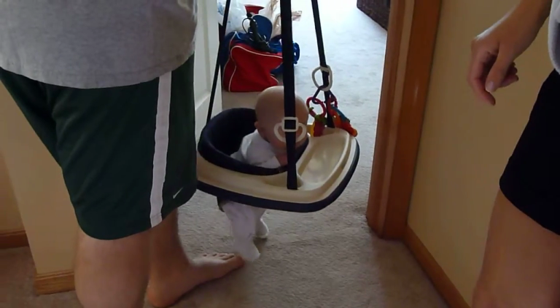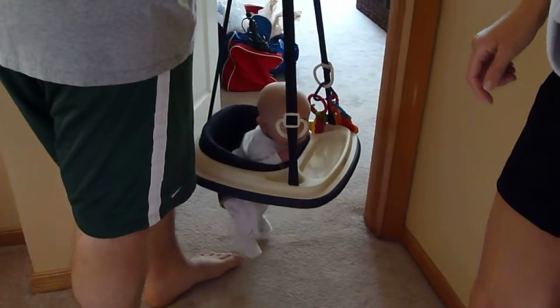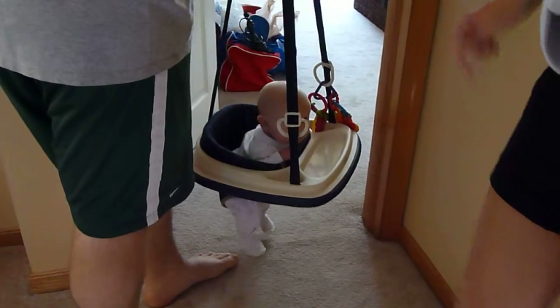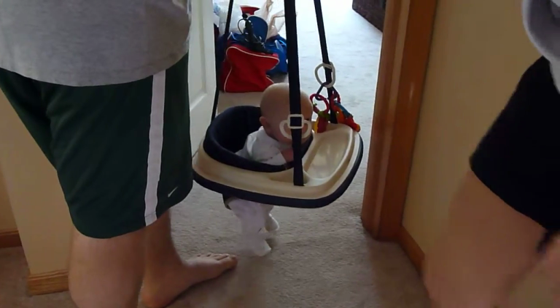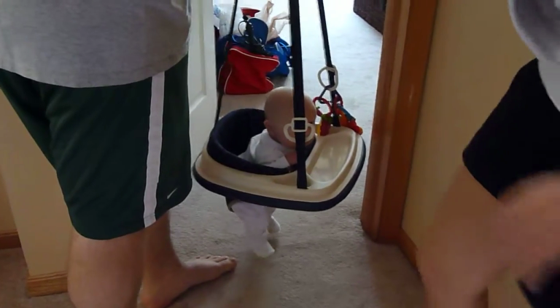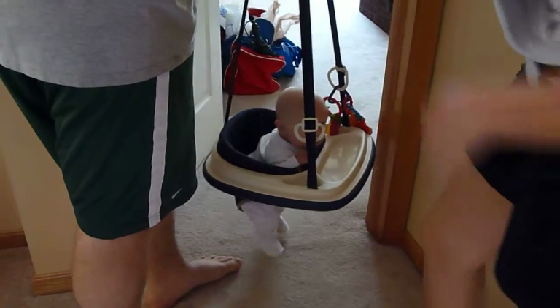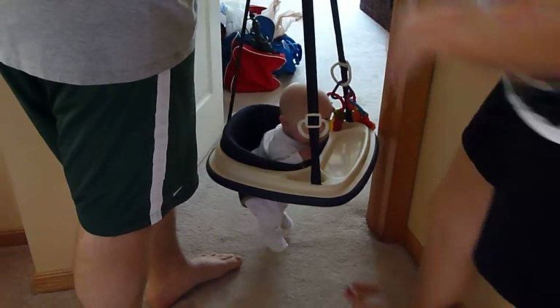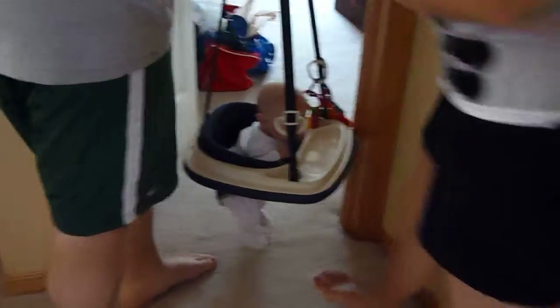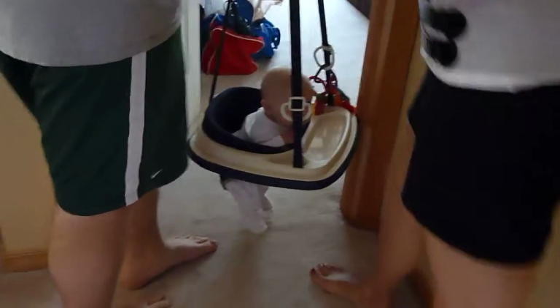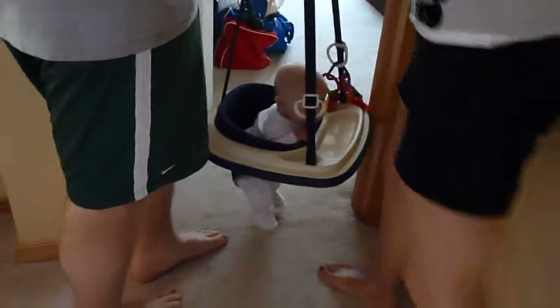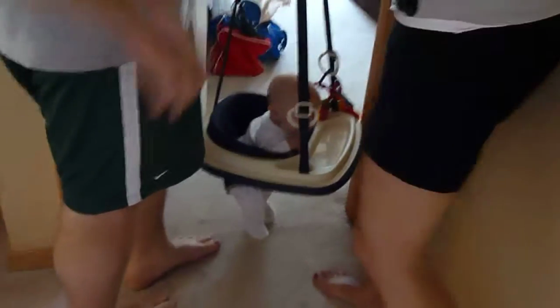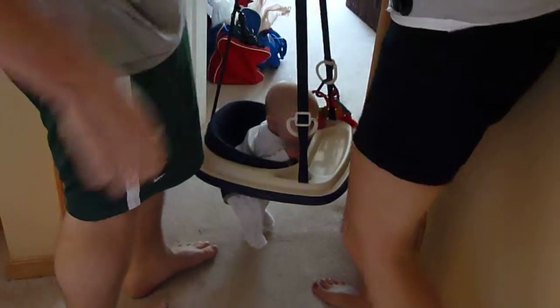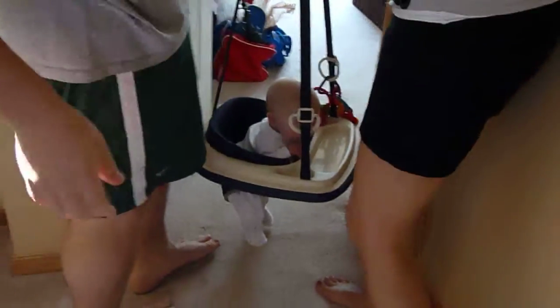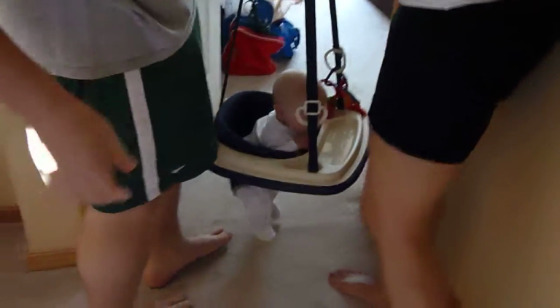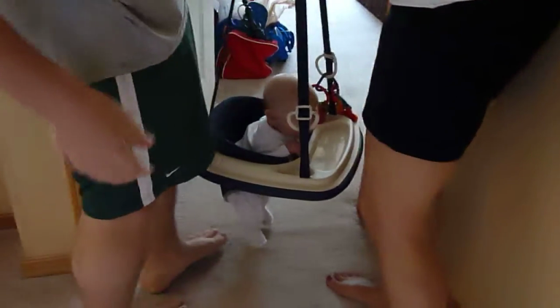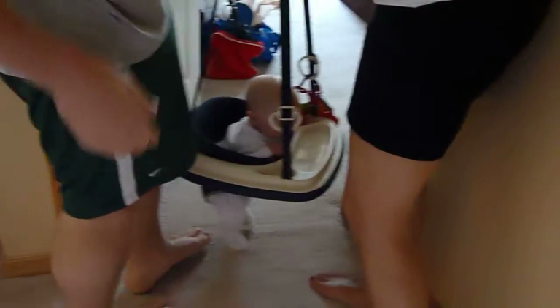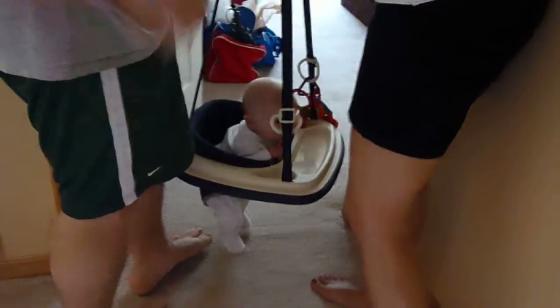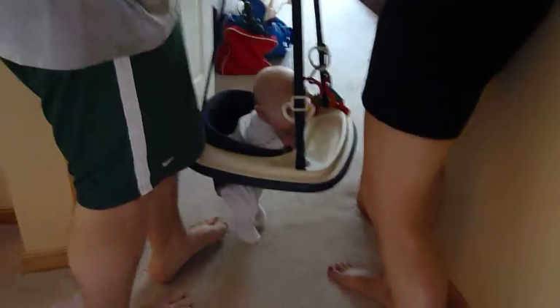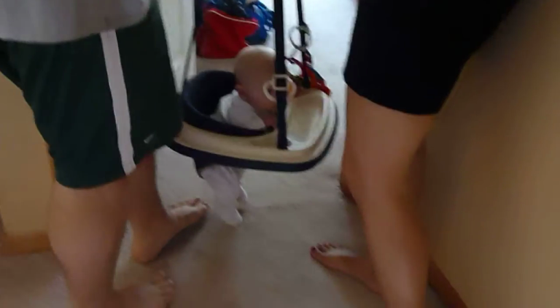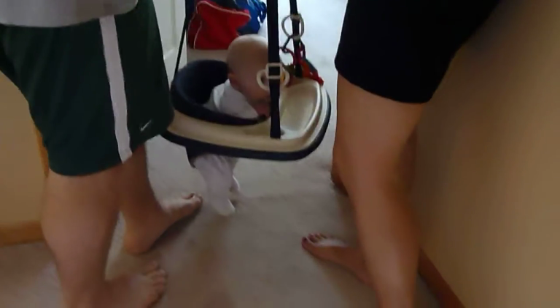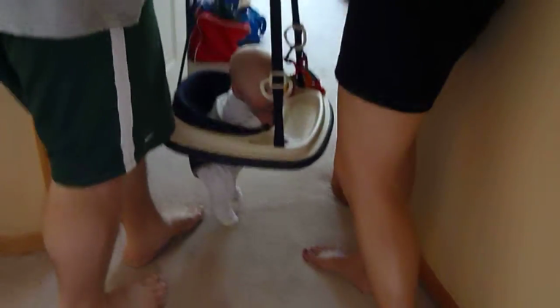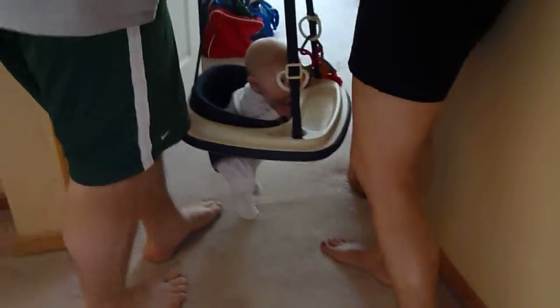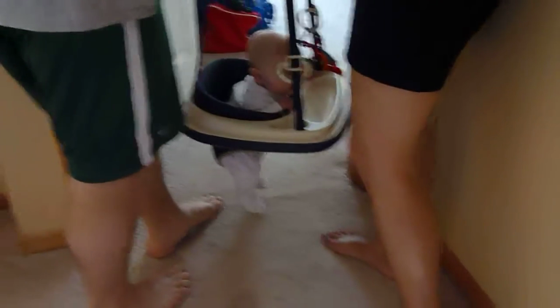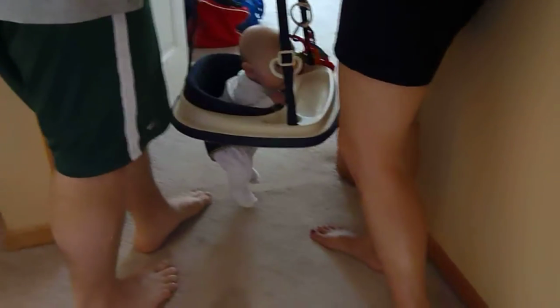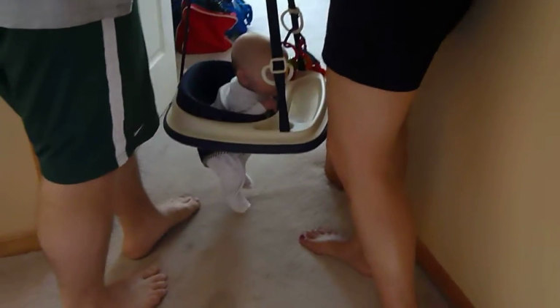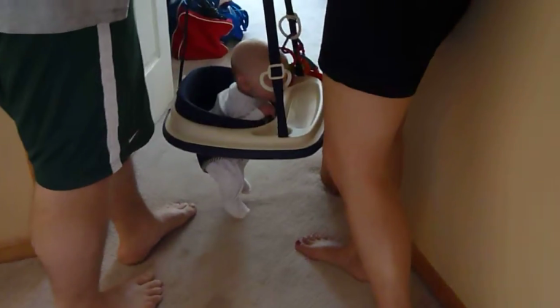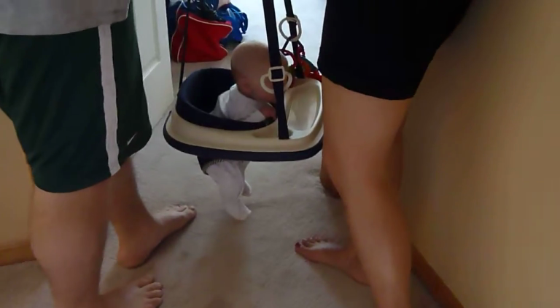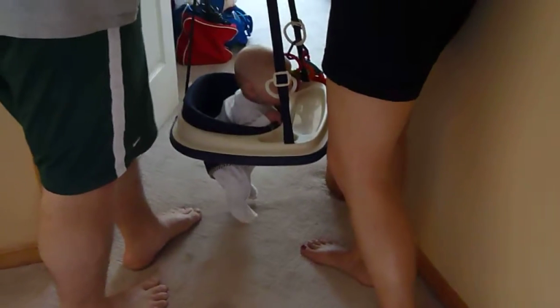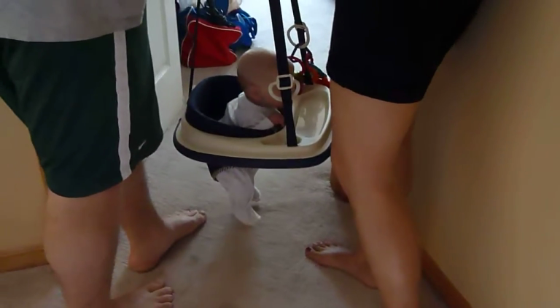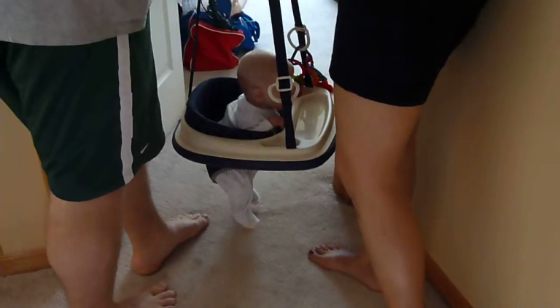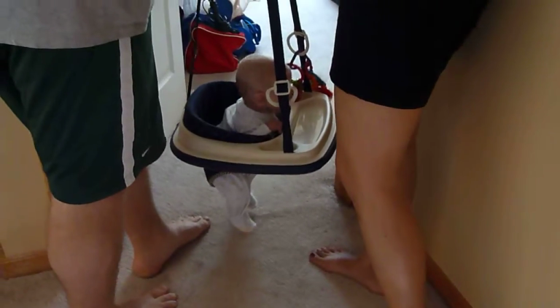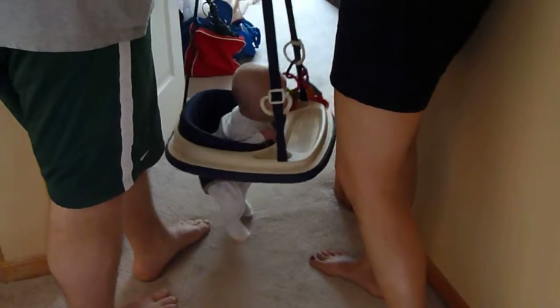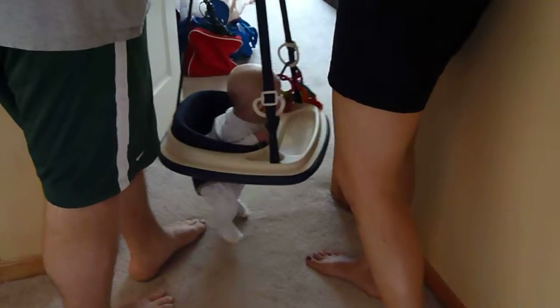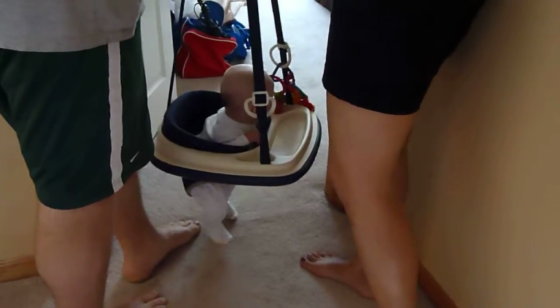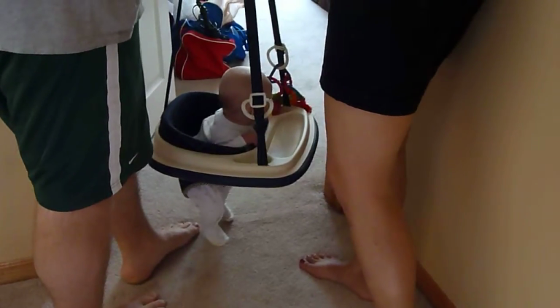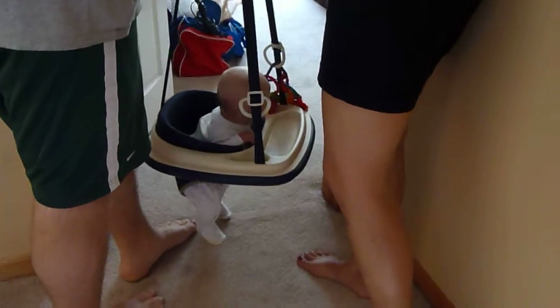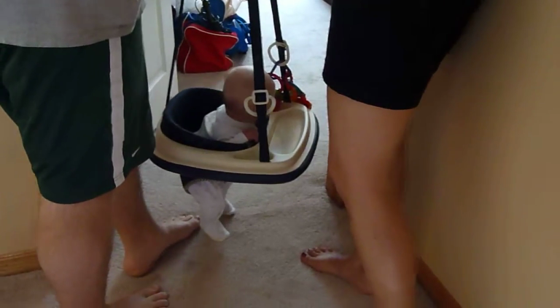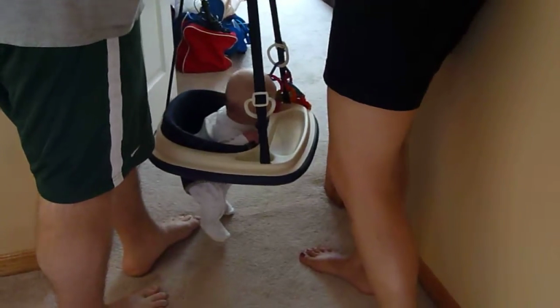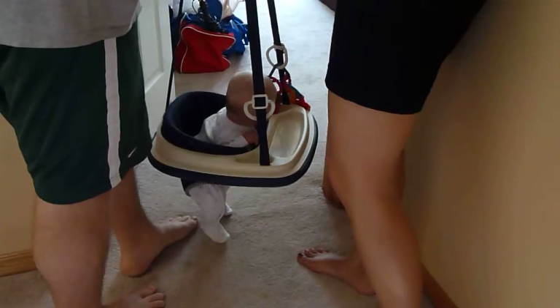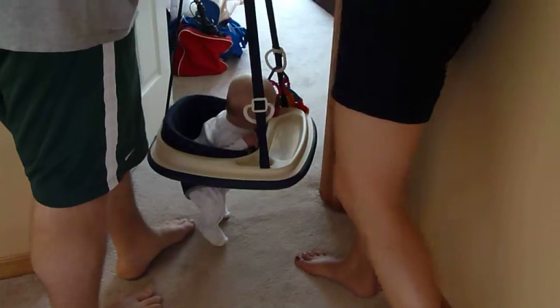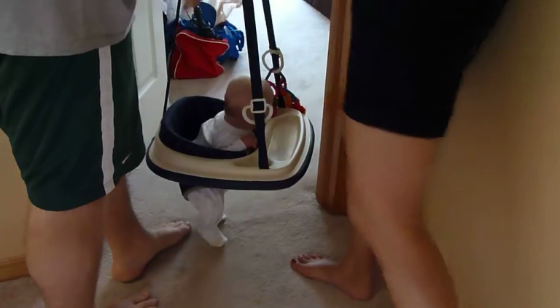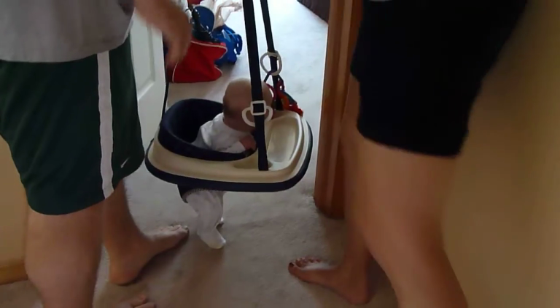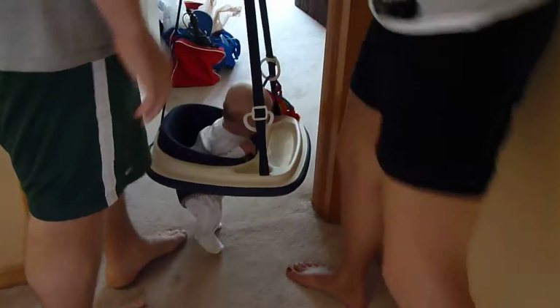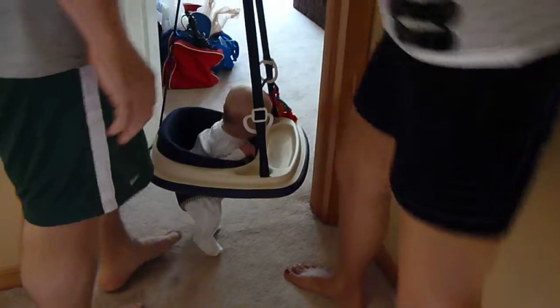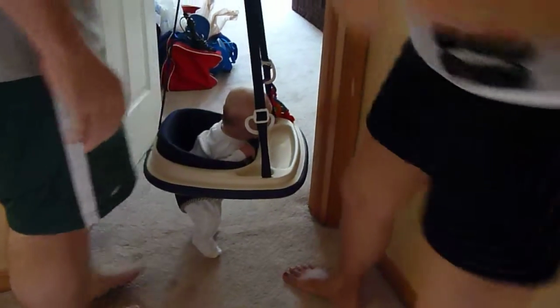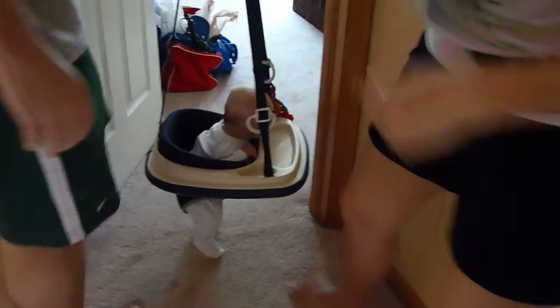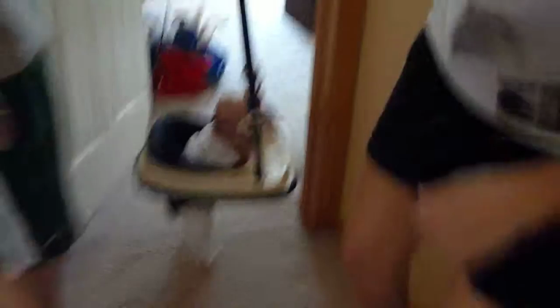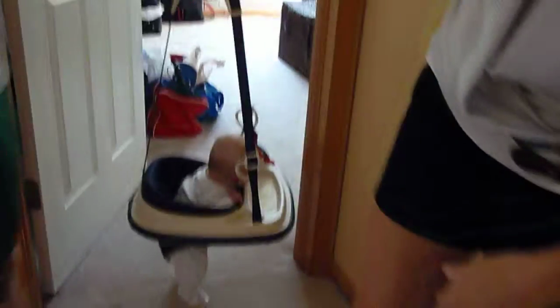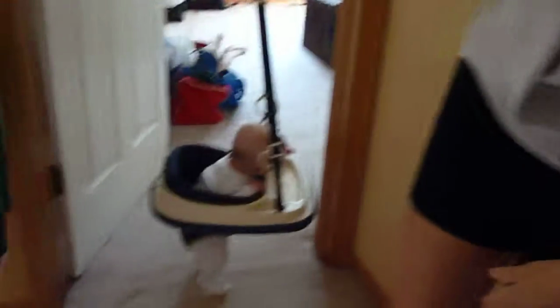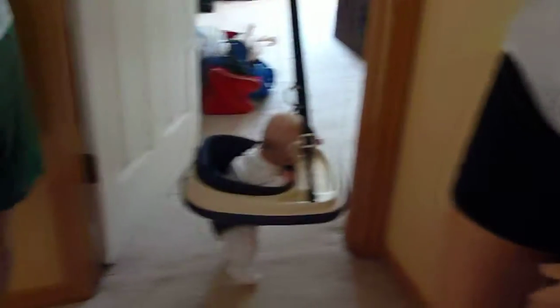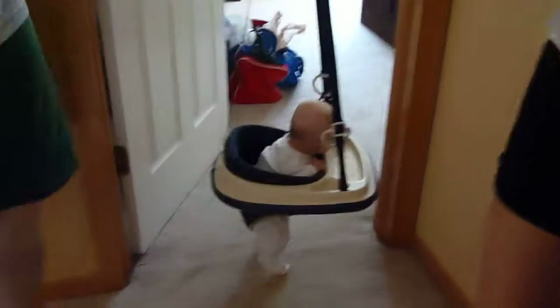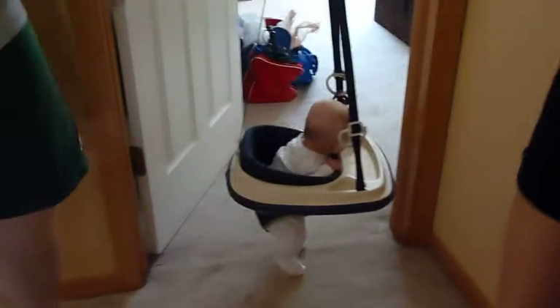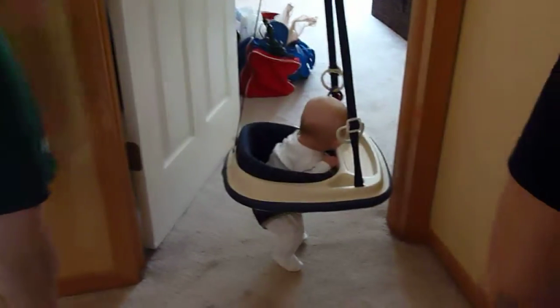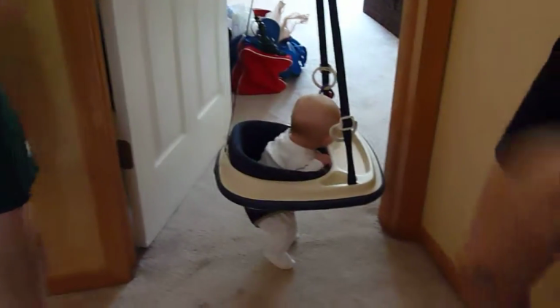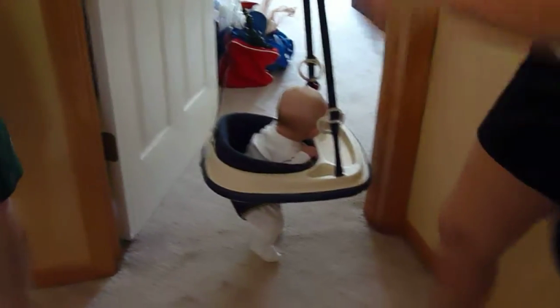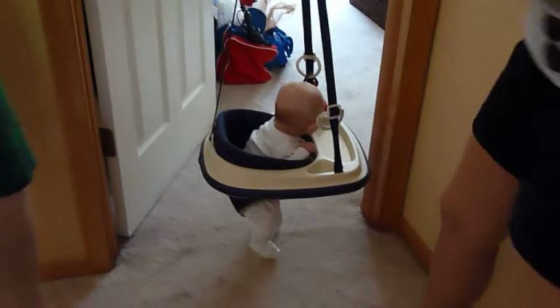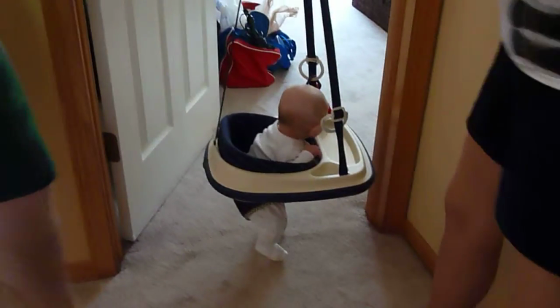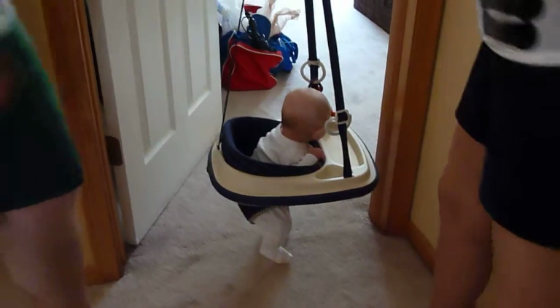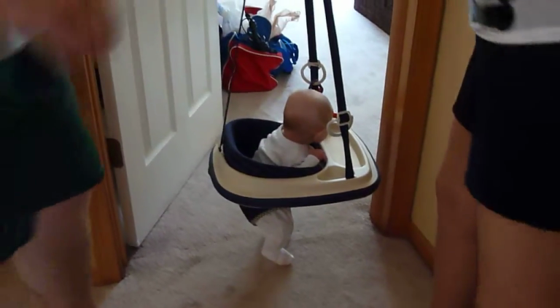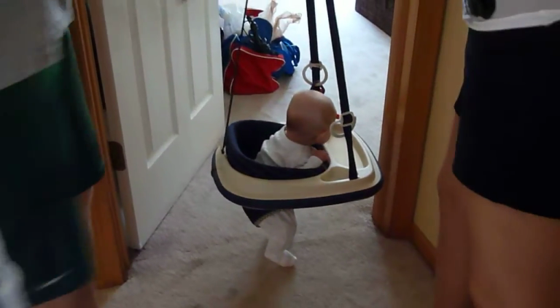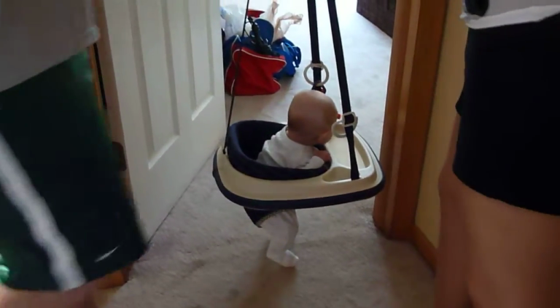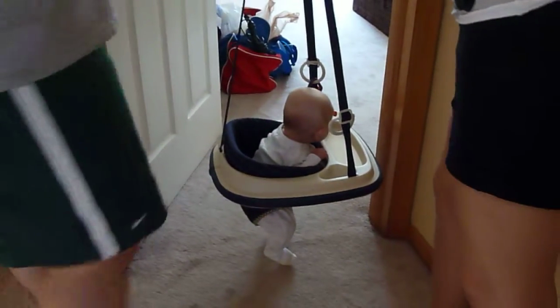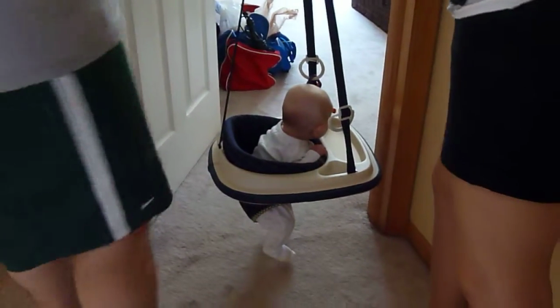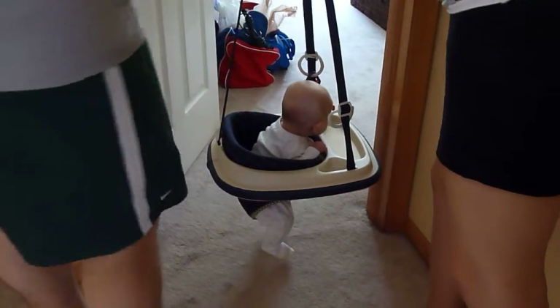Is it getting closer or further? What you need? You need a little bit of this on here? Okay. There you go. Now you can touch the ground.